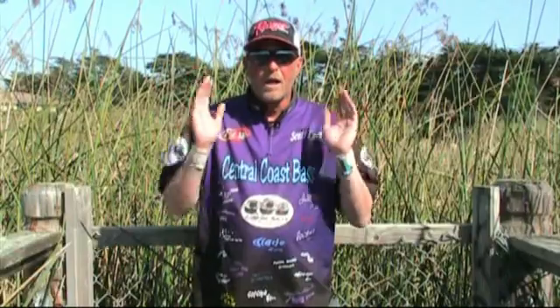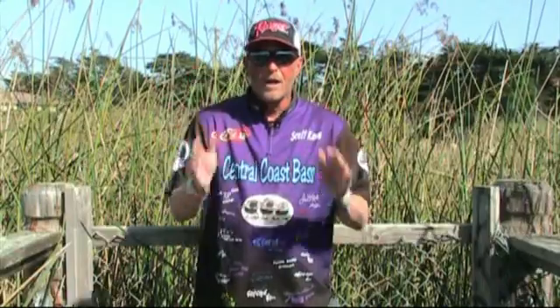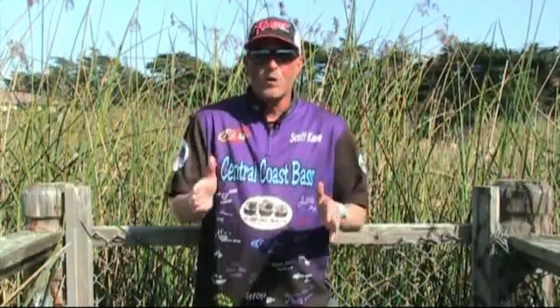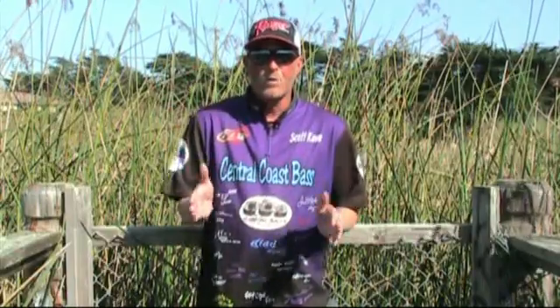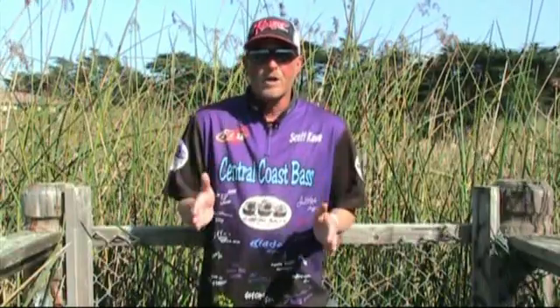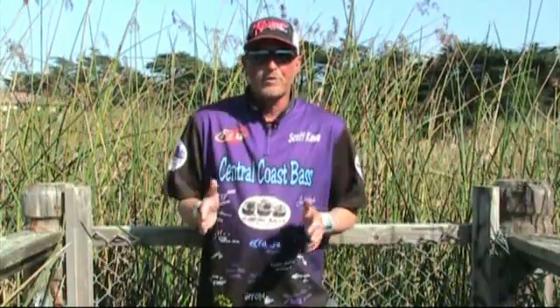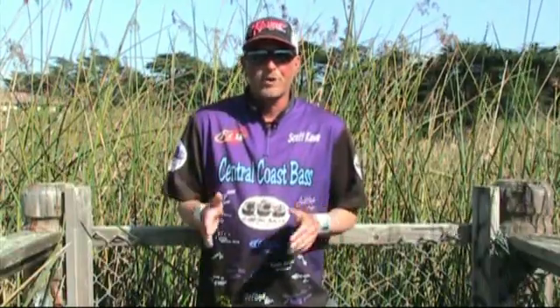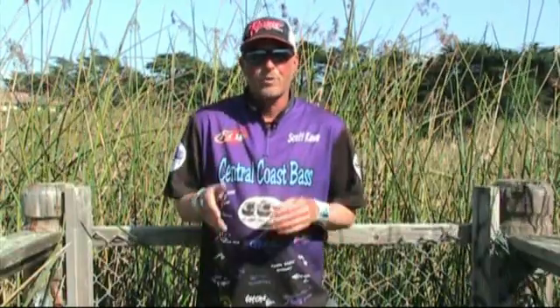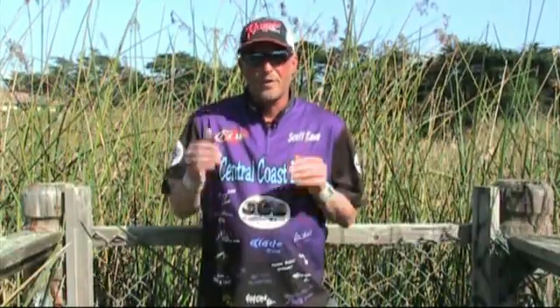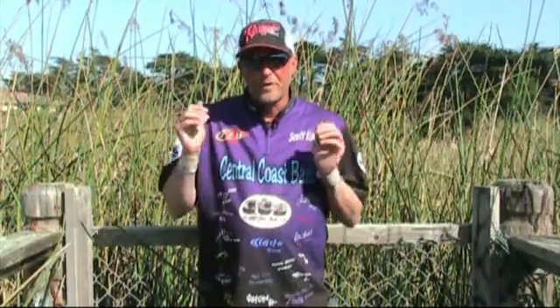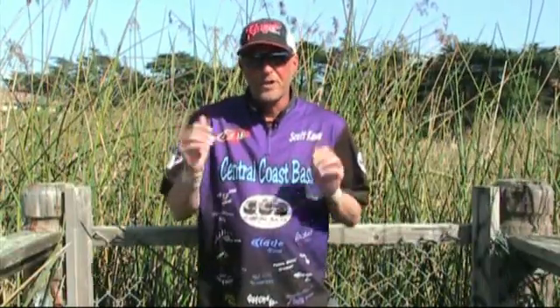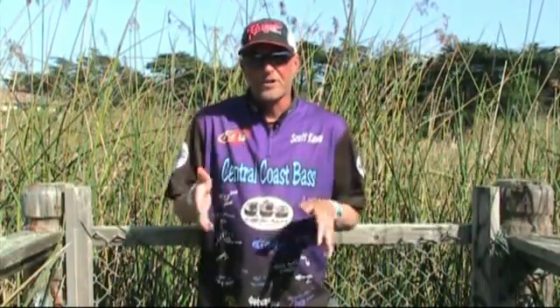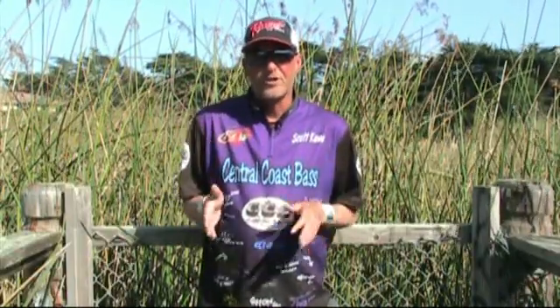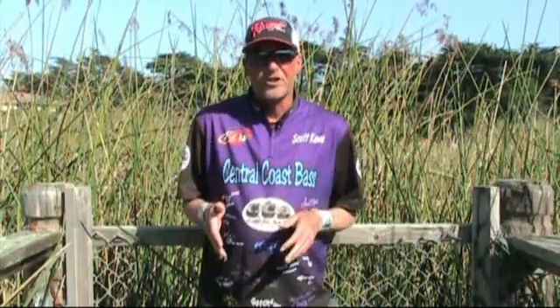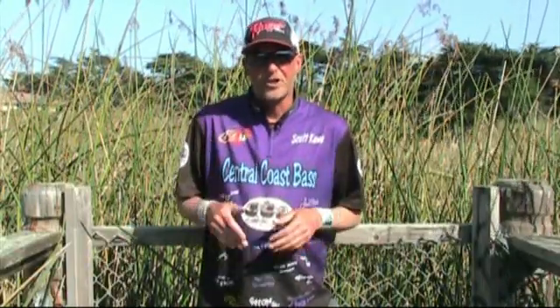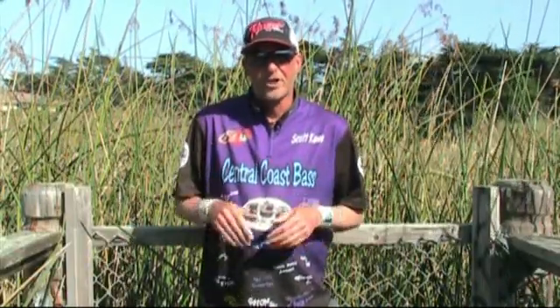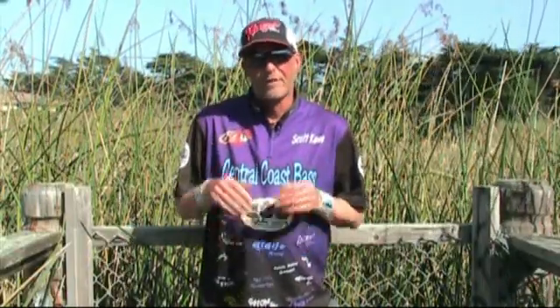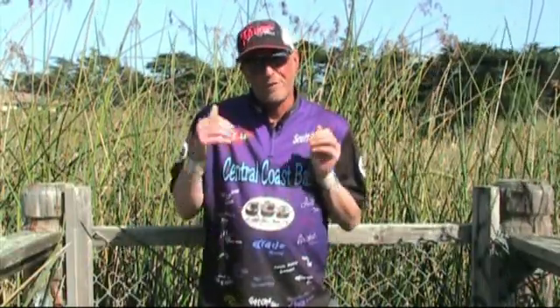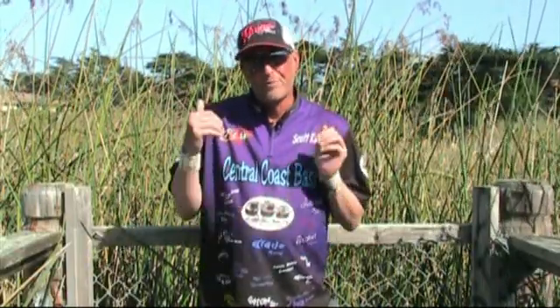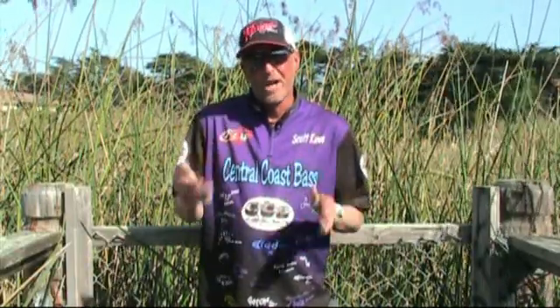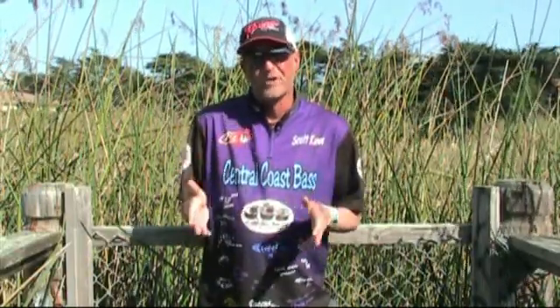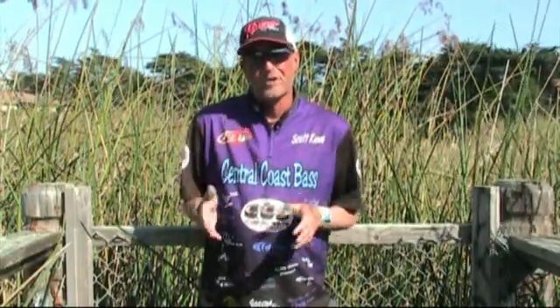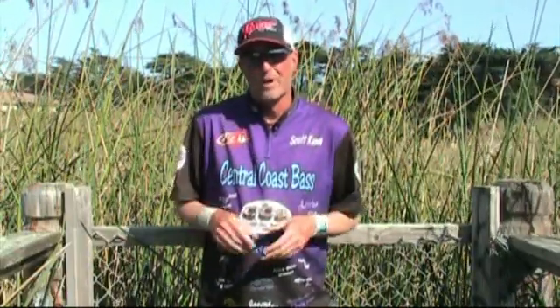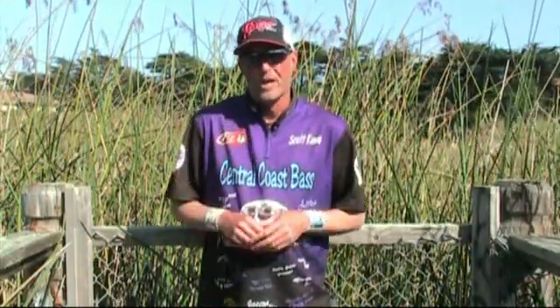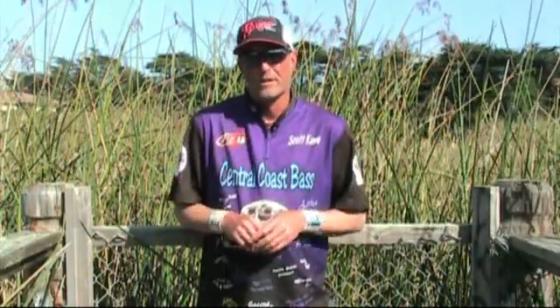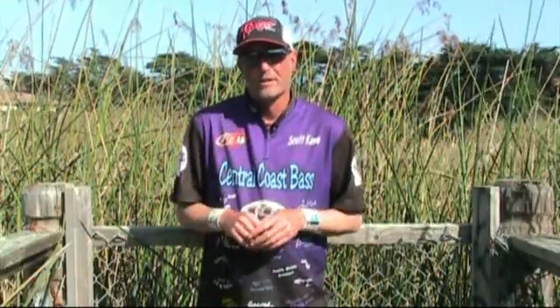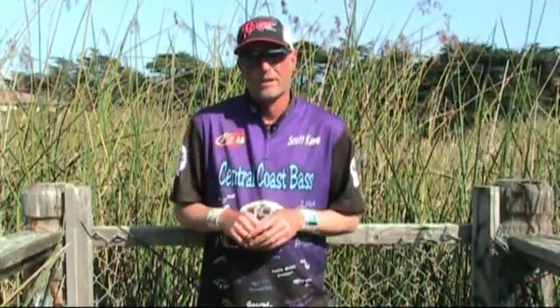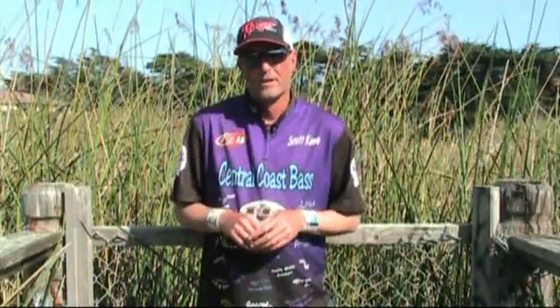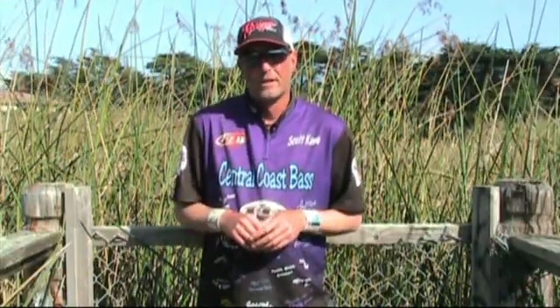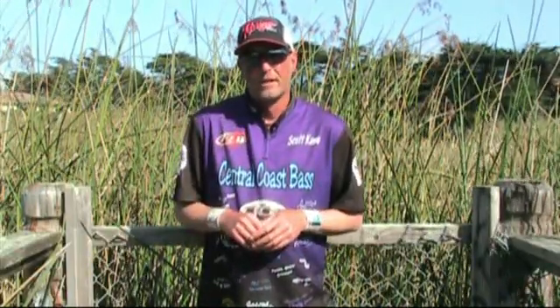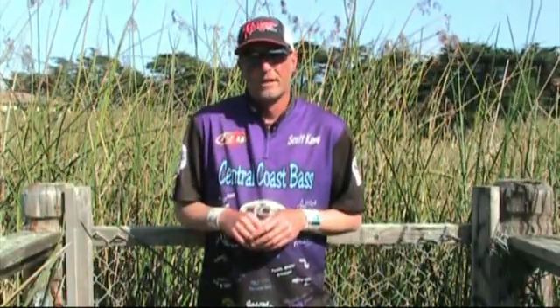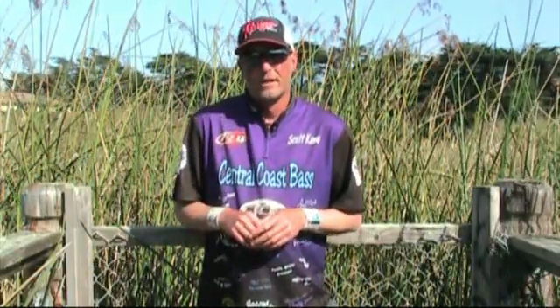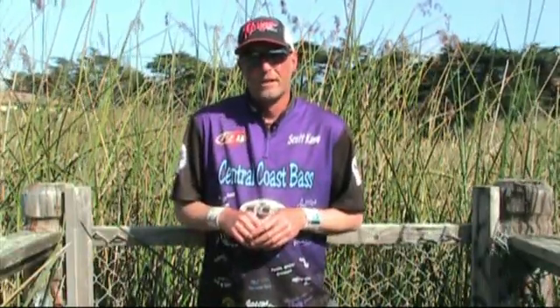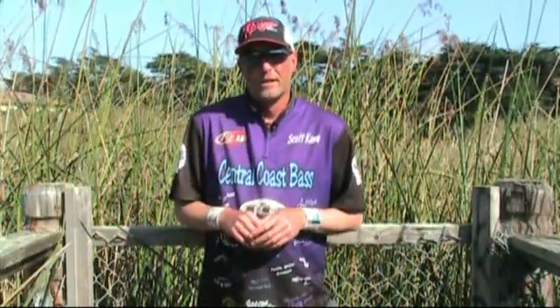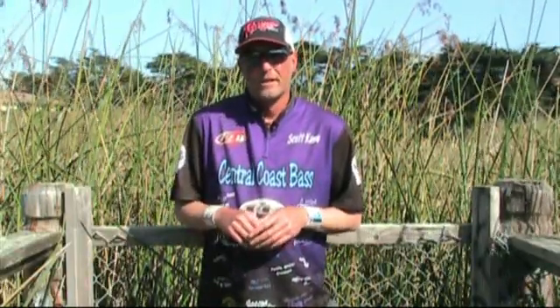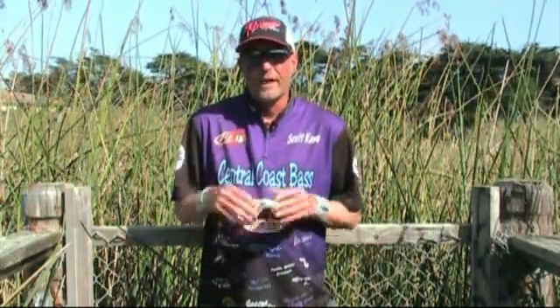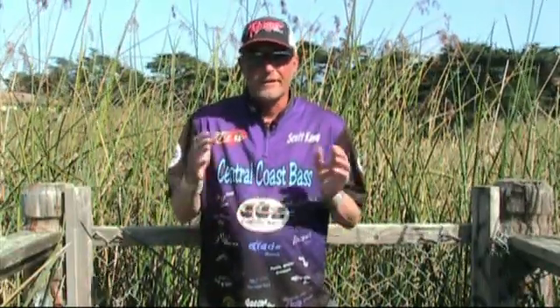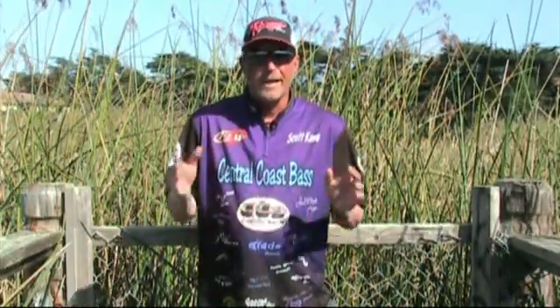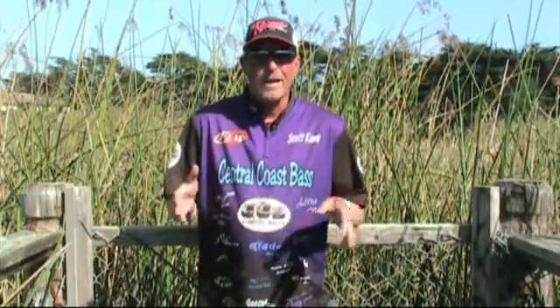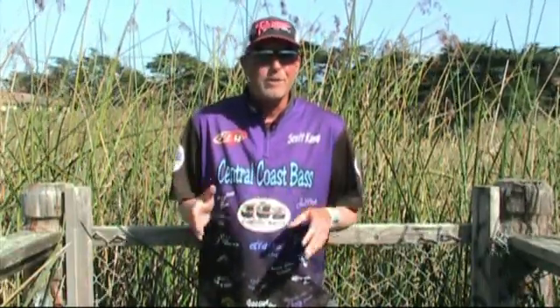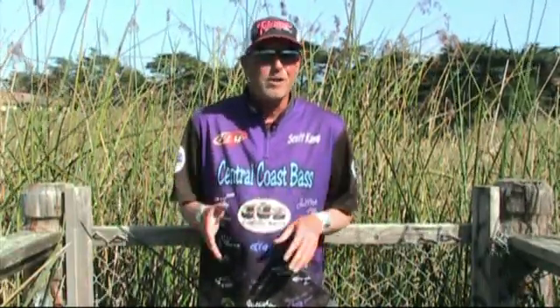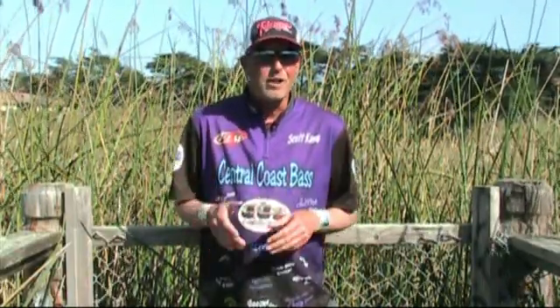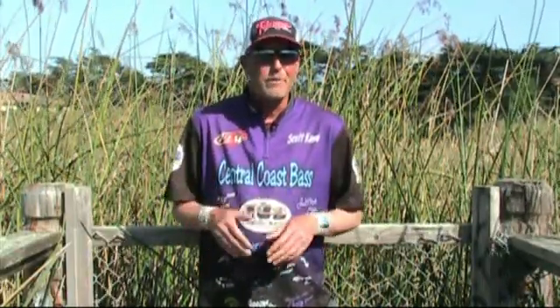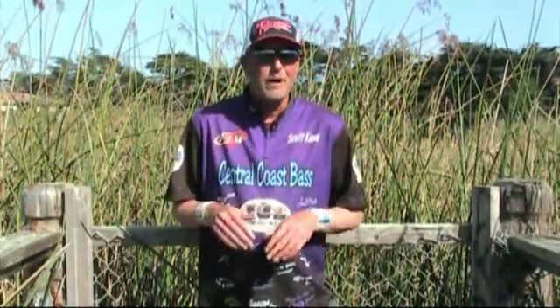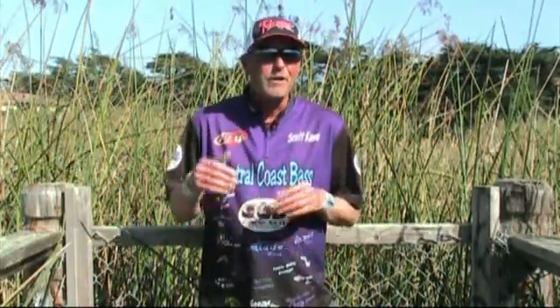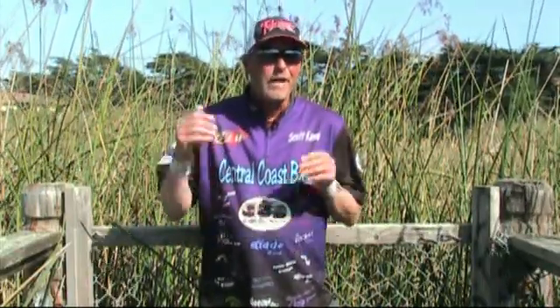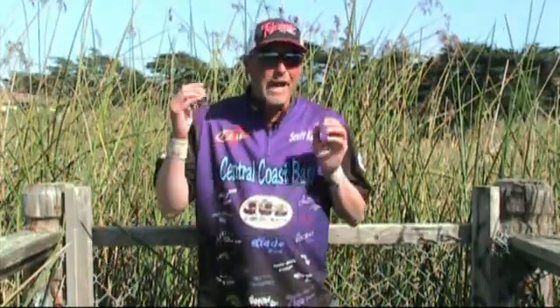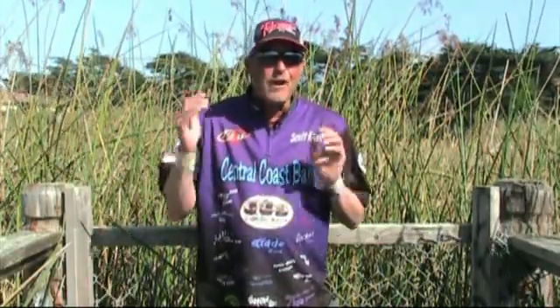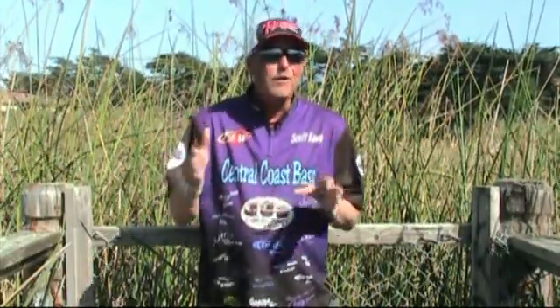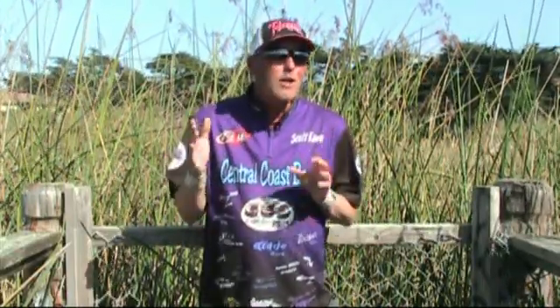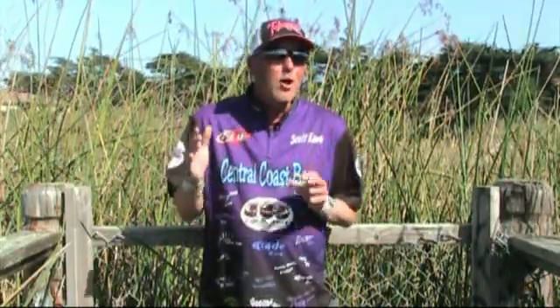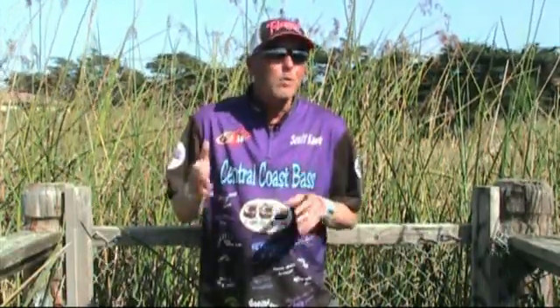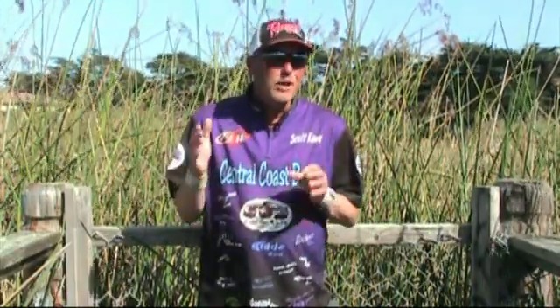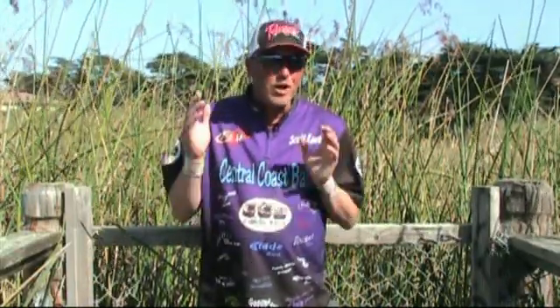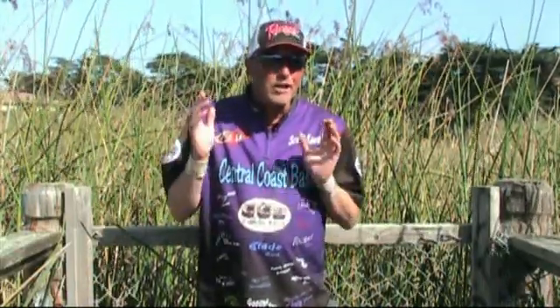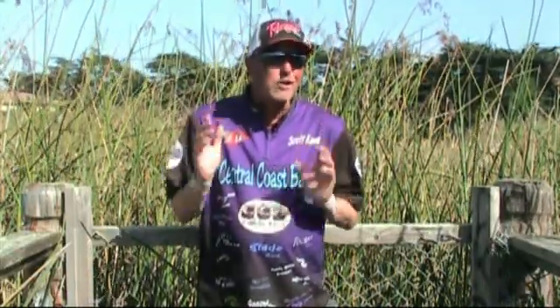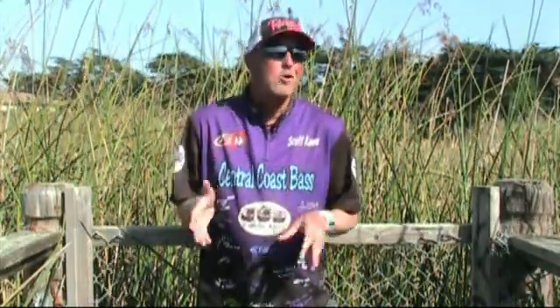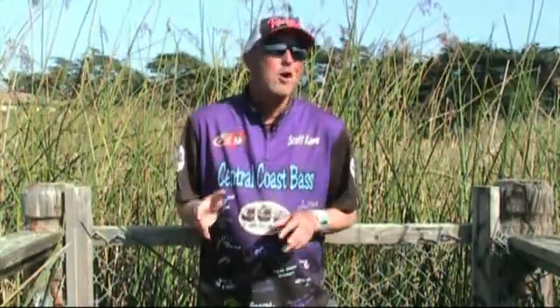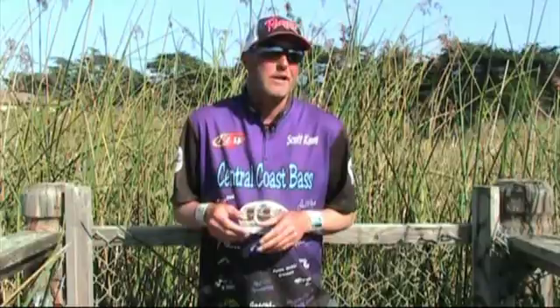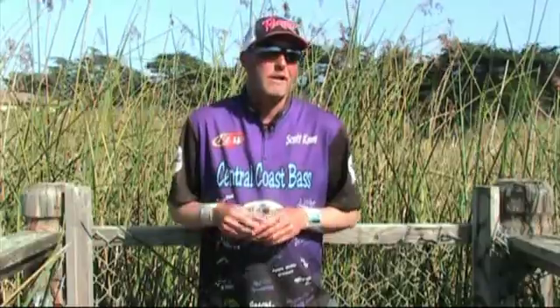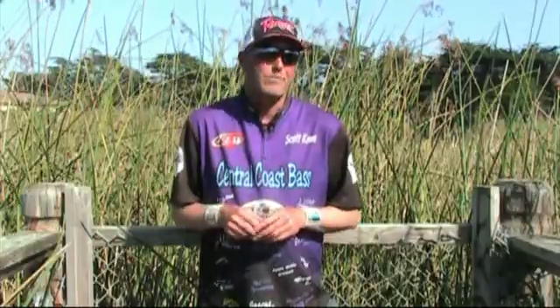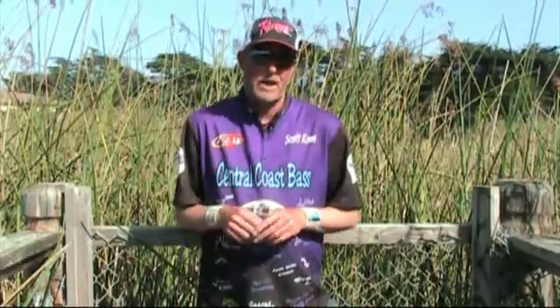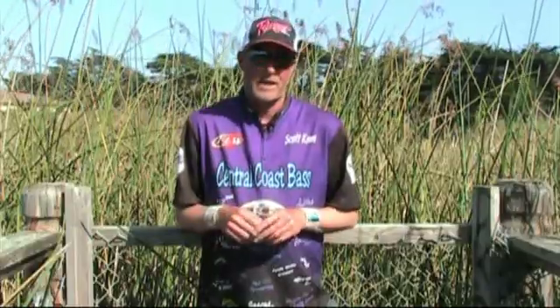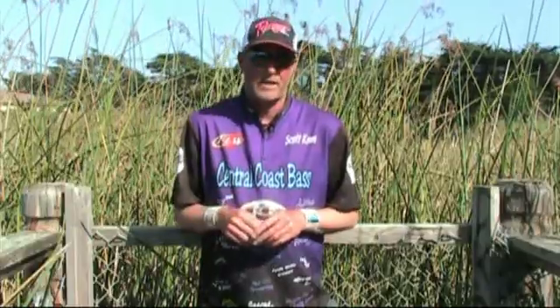Hello and welcome to this edition of Biology Bites. Today I'll be talking about how to know when they're on a crawdad bite.